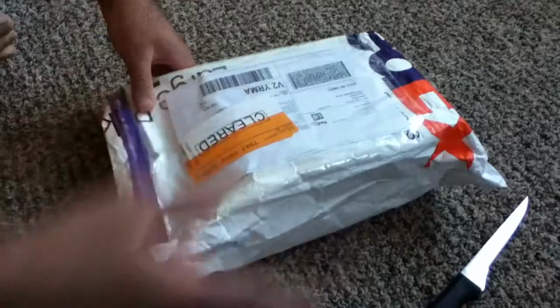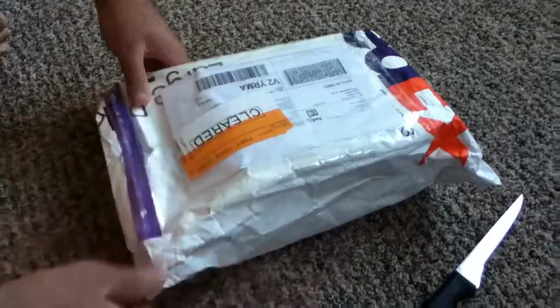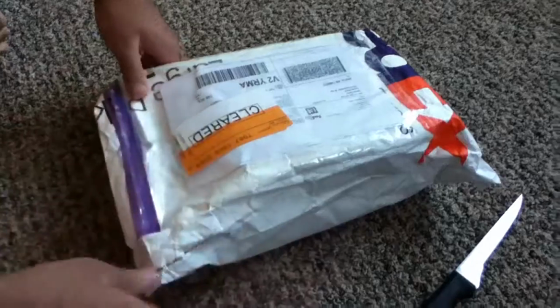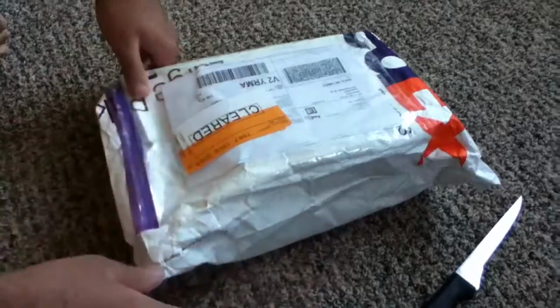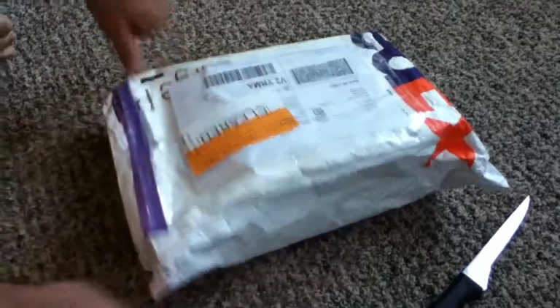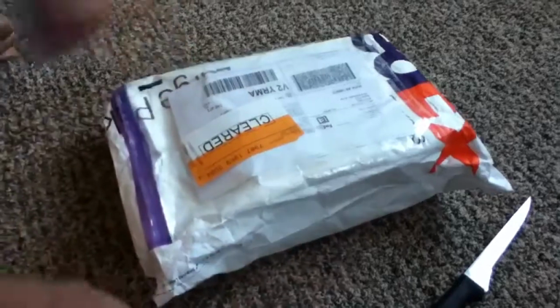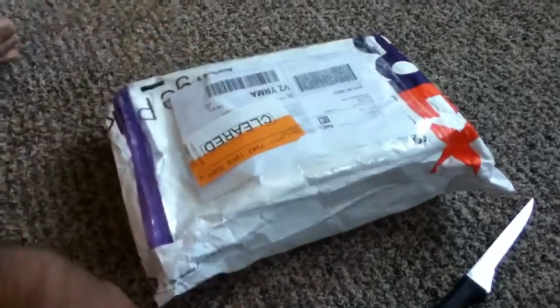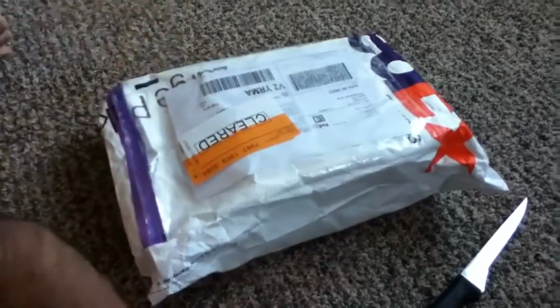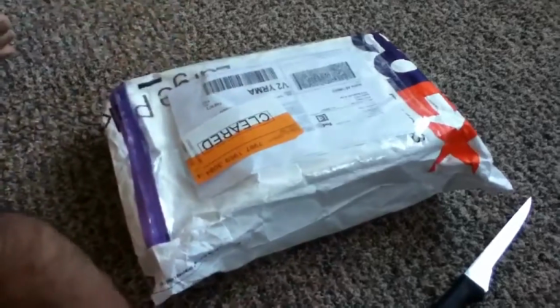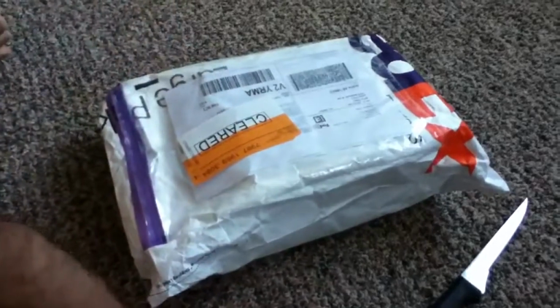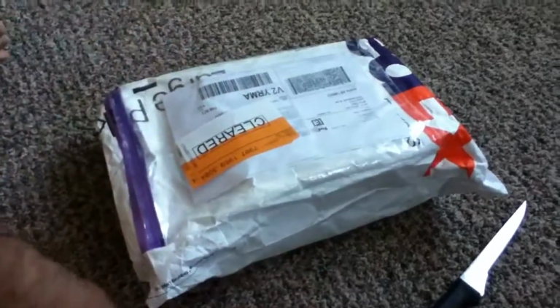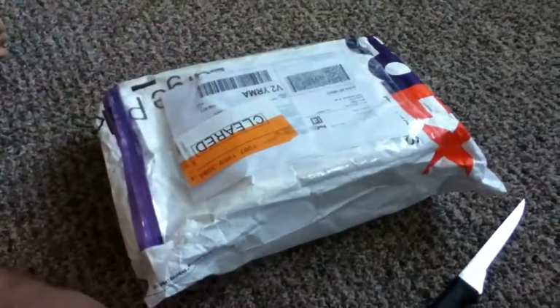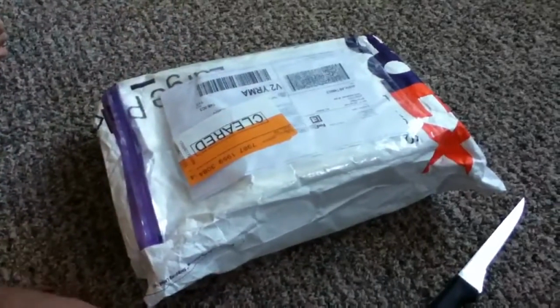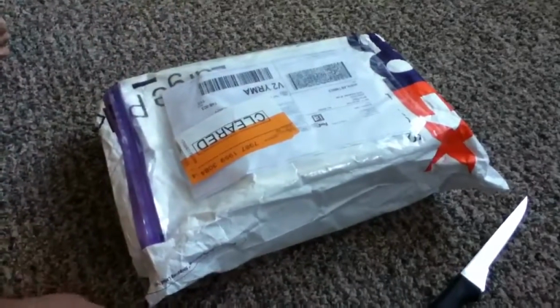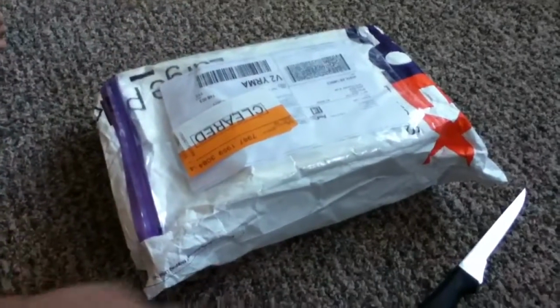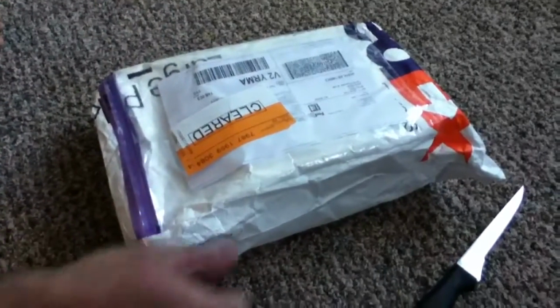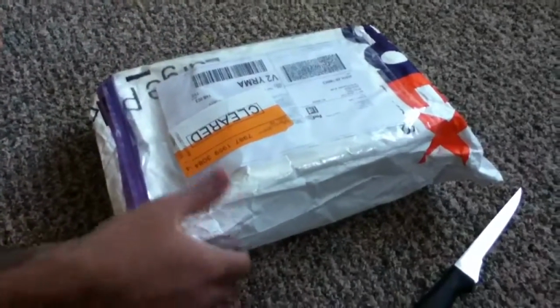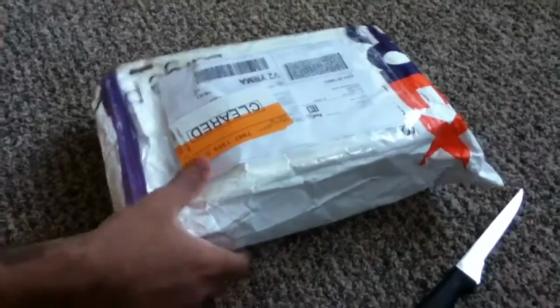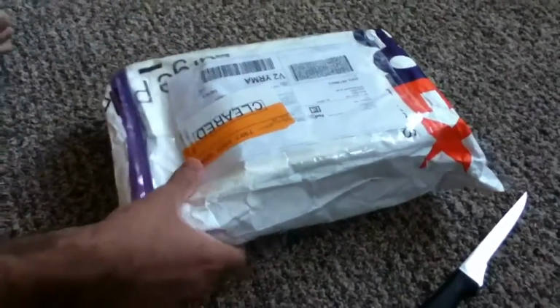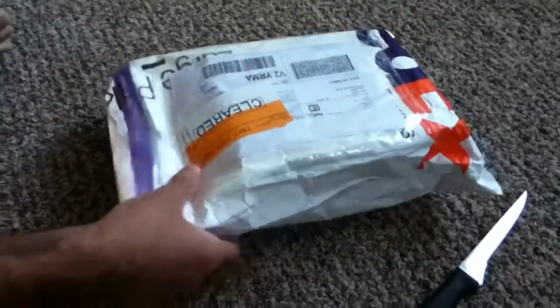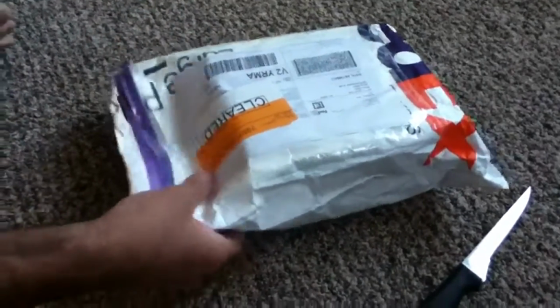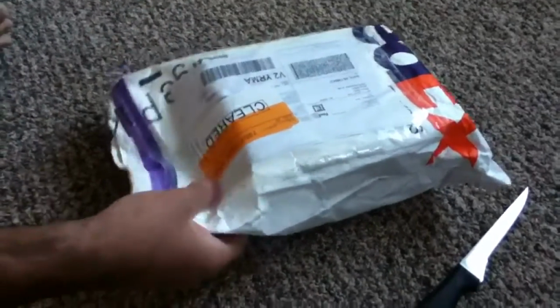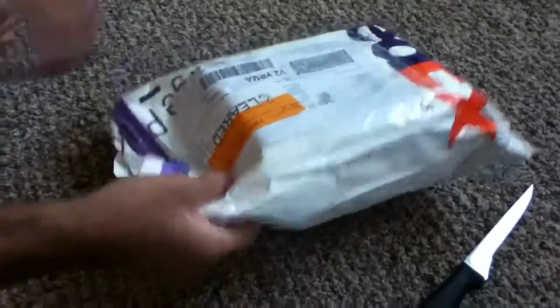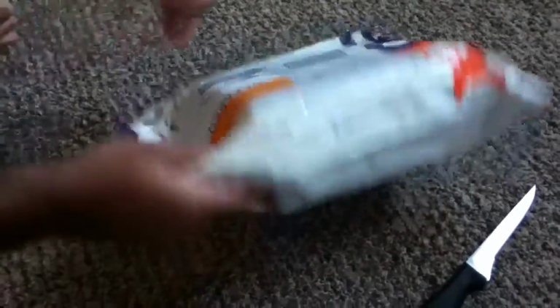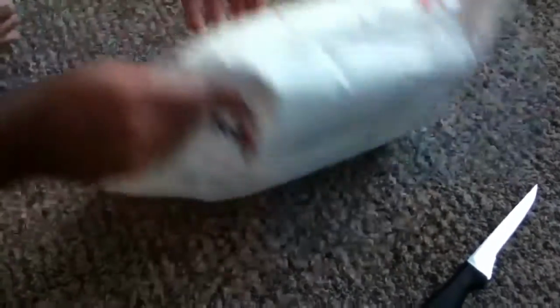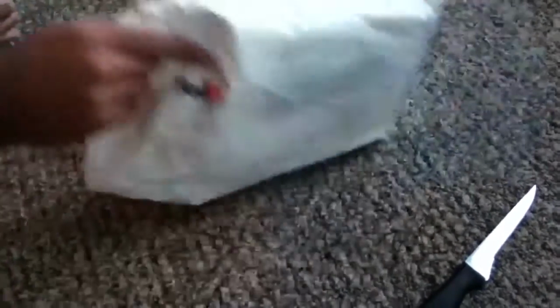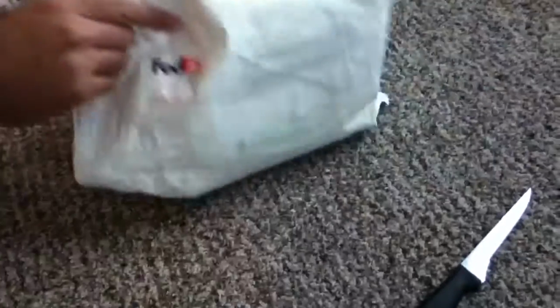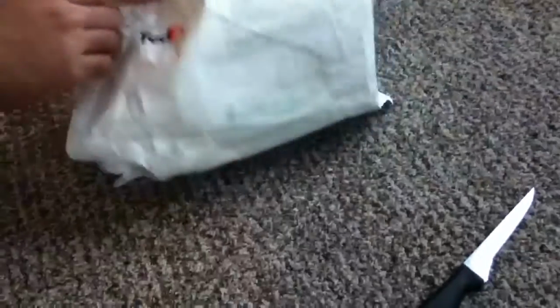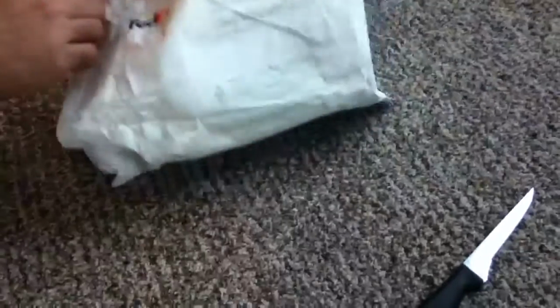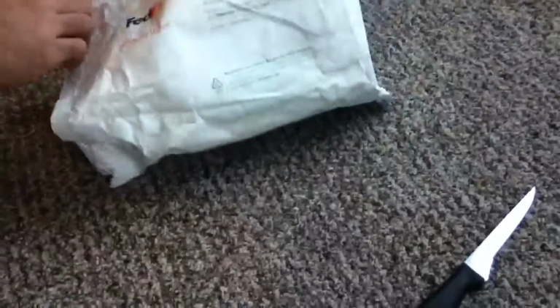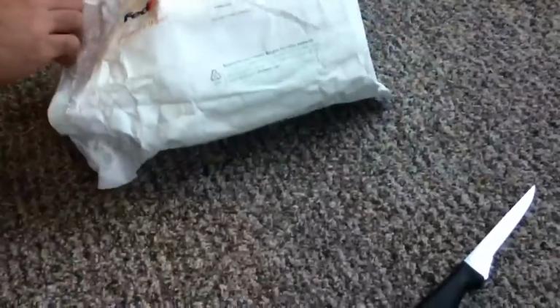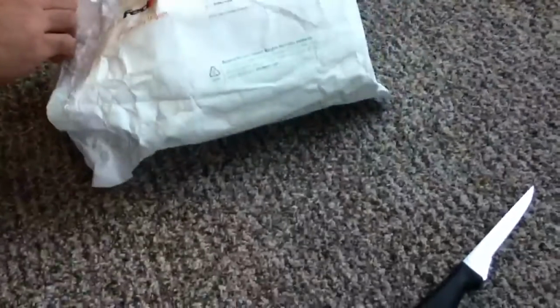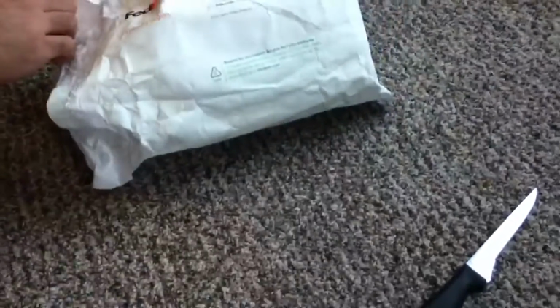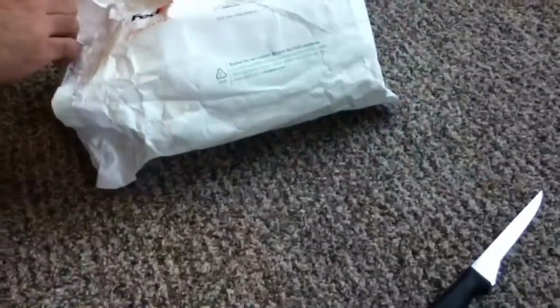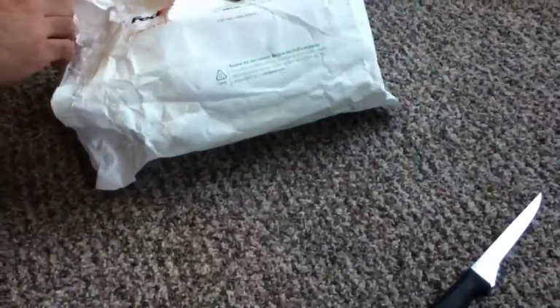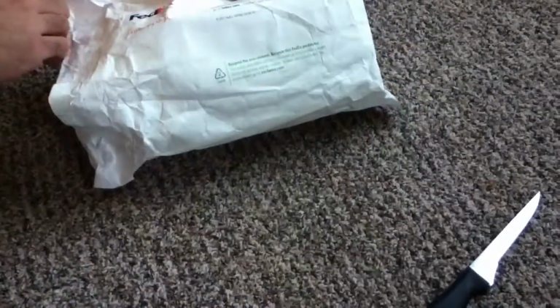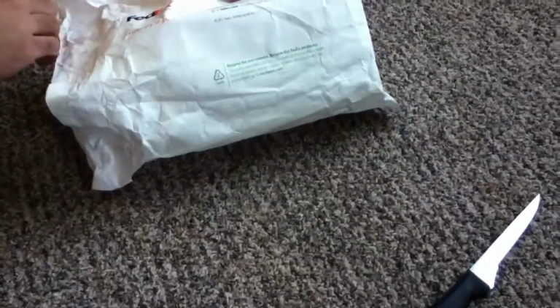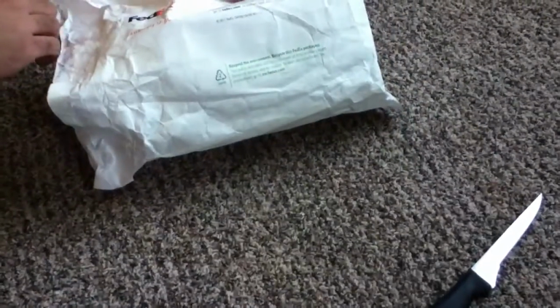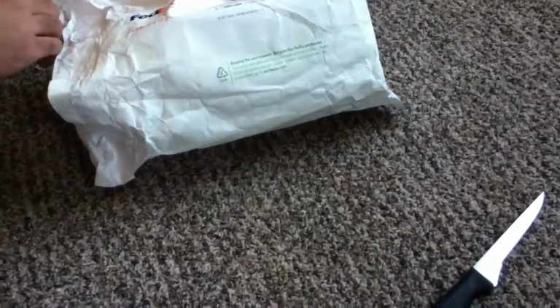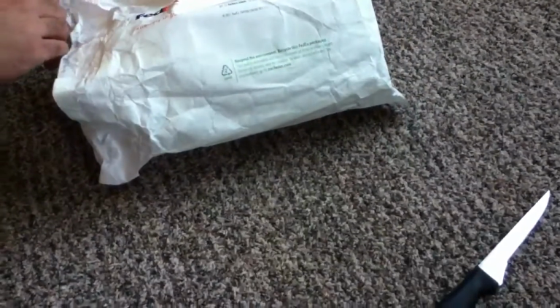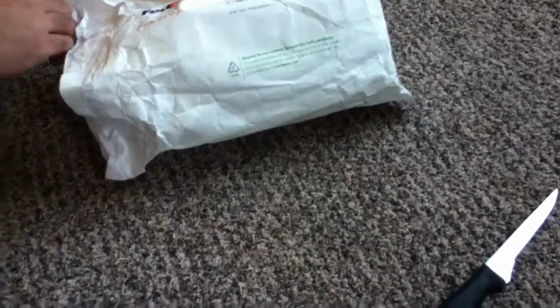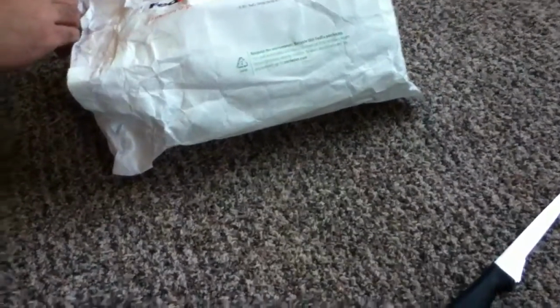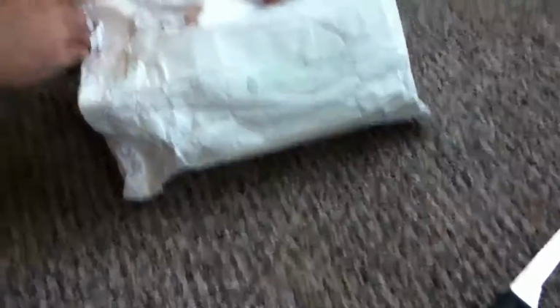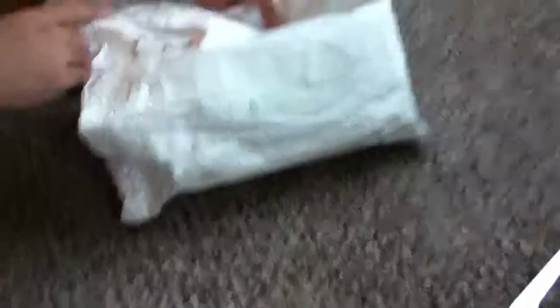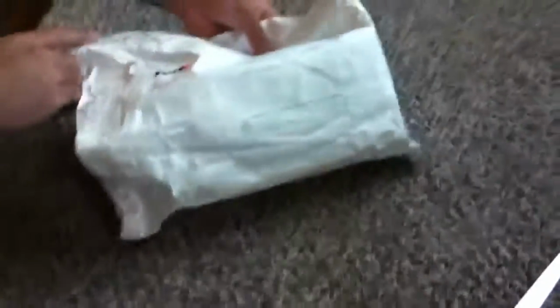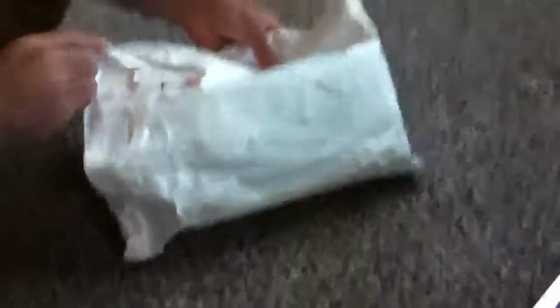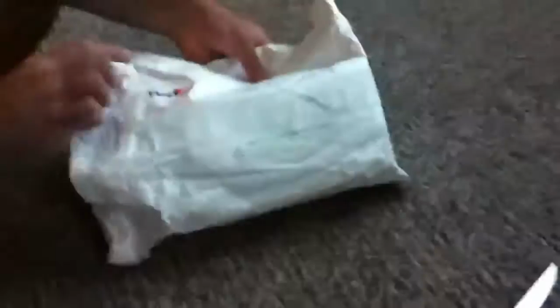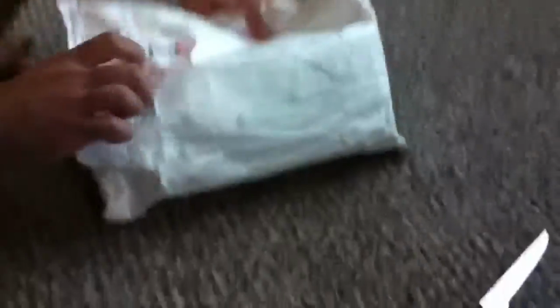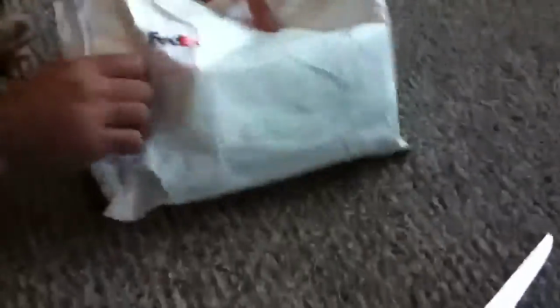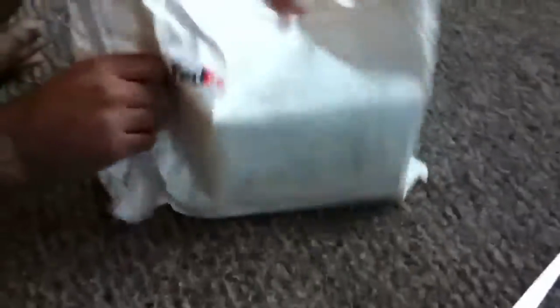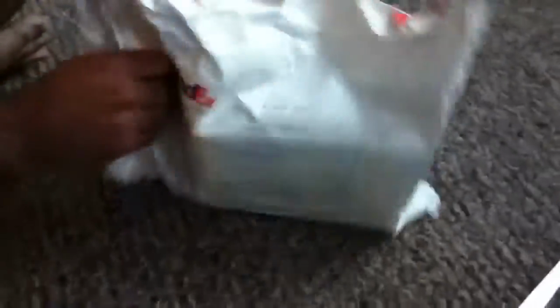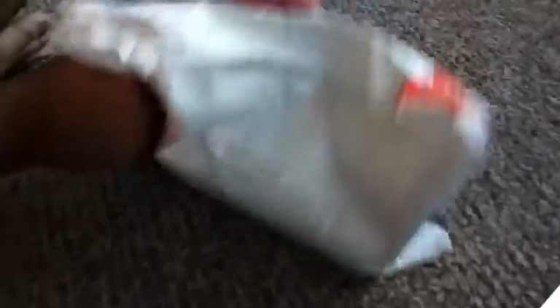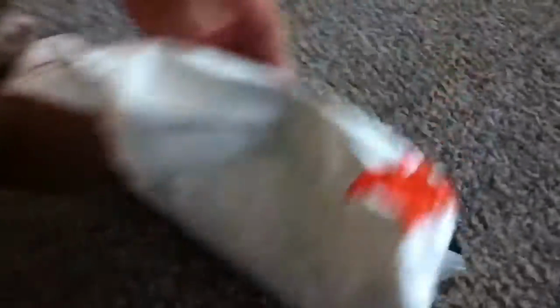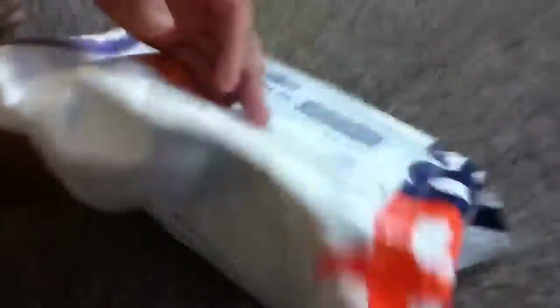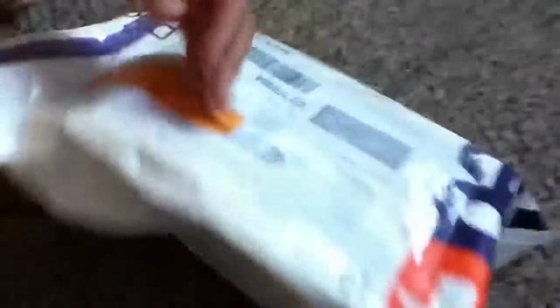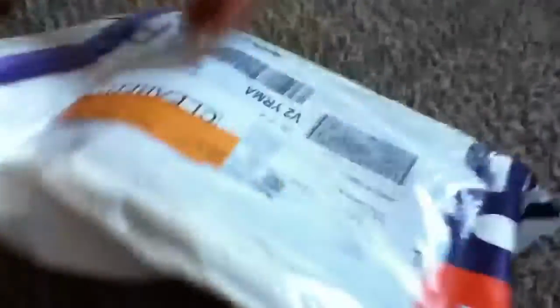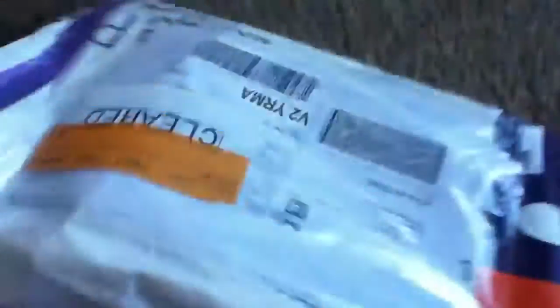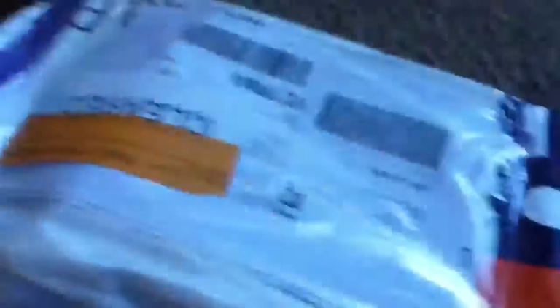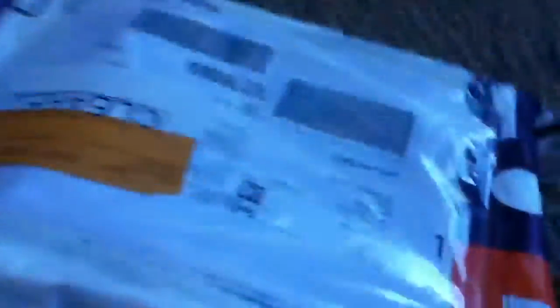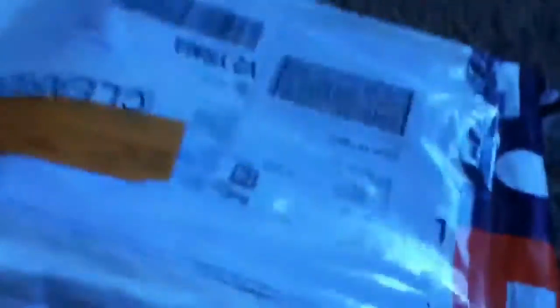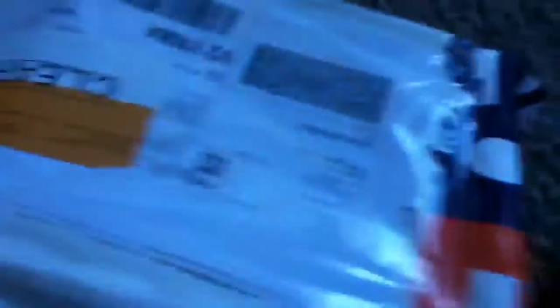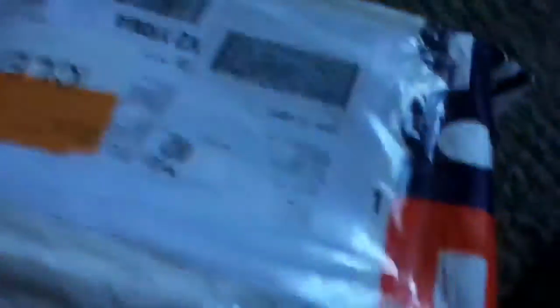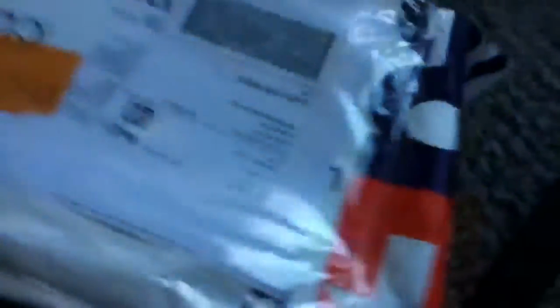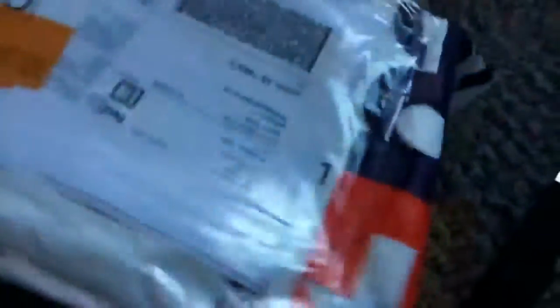Hey guys, DM Box is here with my brand new pair of glasses I got. FedEx just delivered these in. Opening them up now.